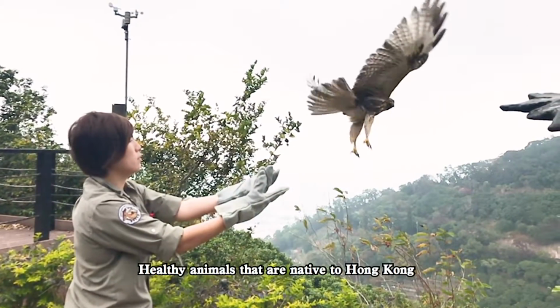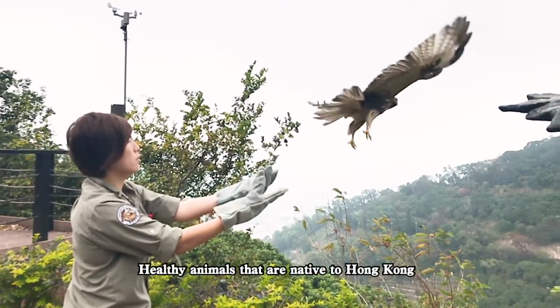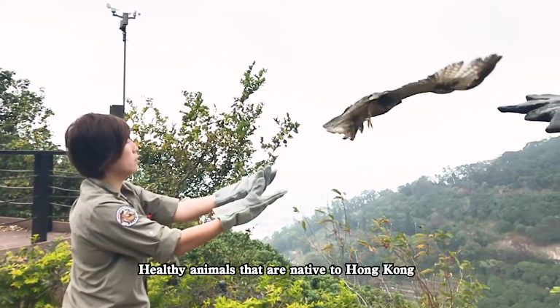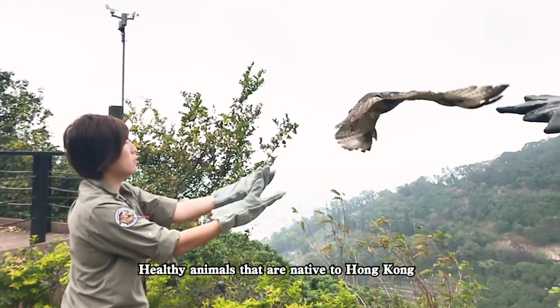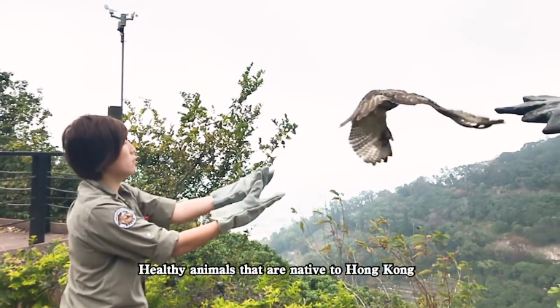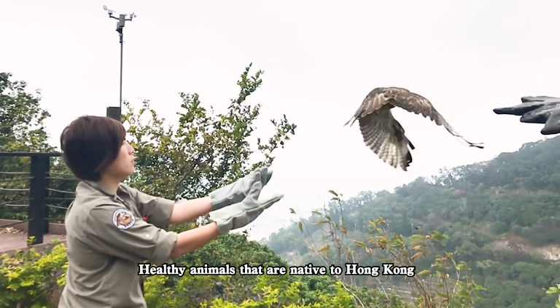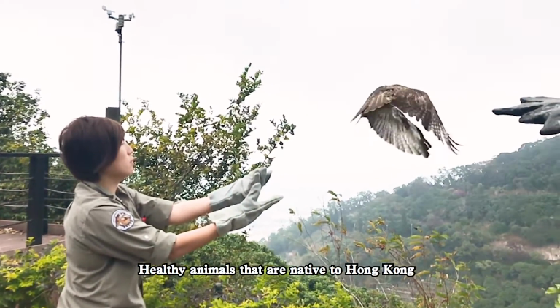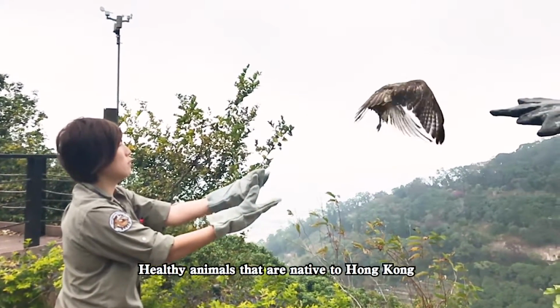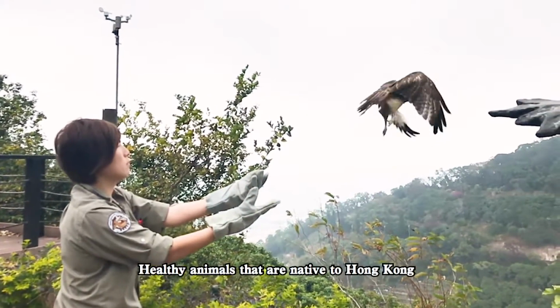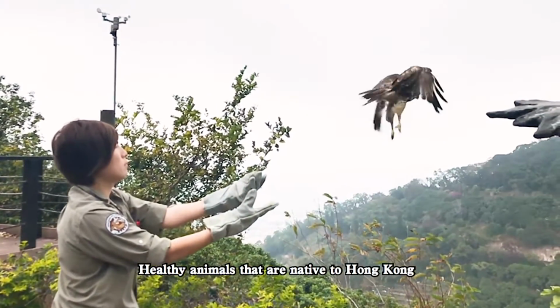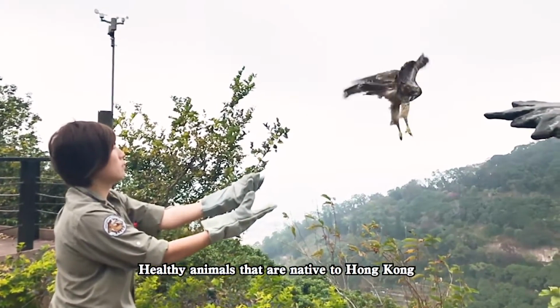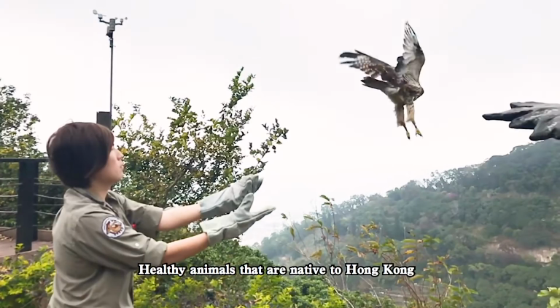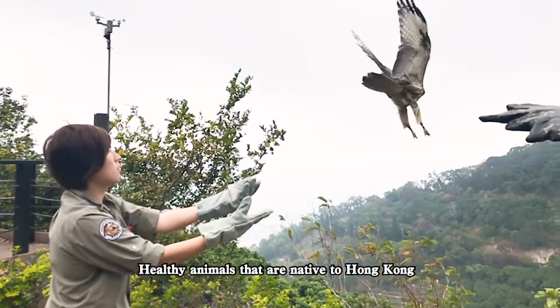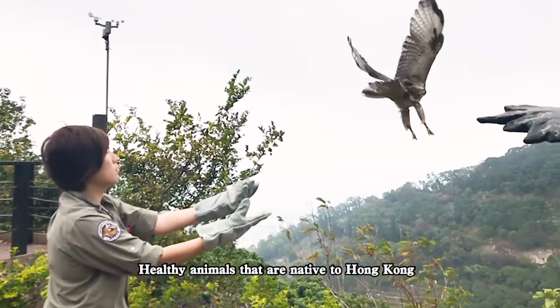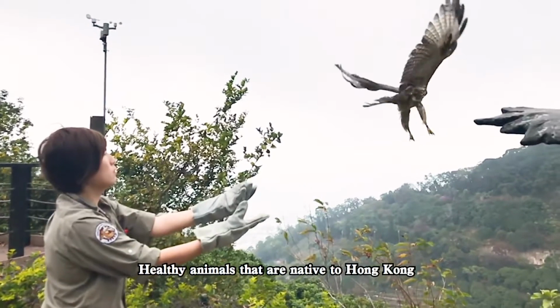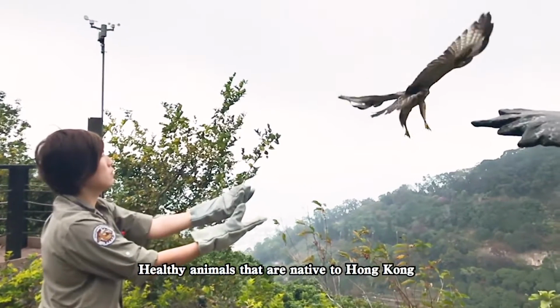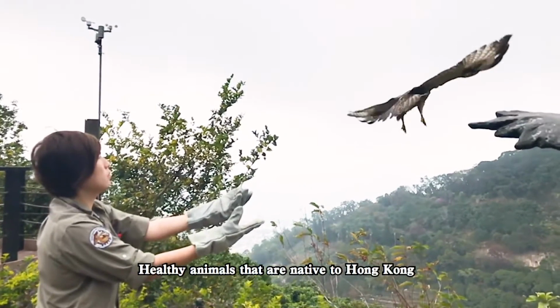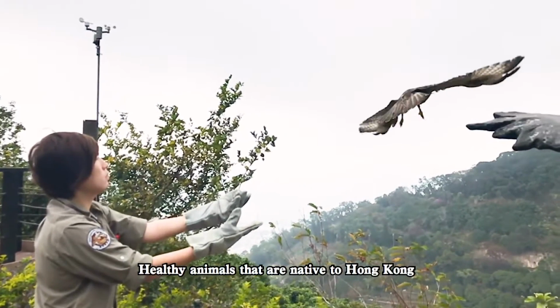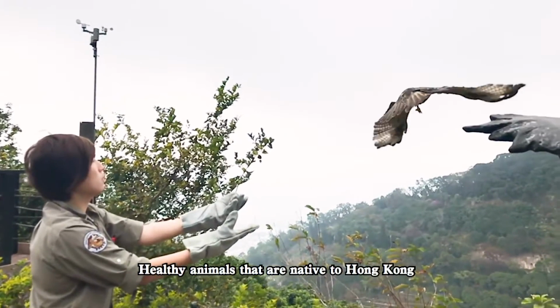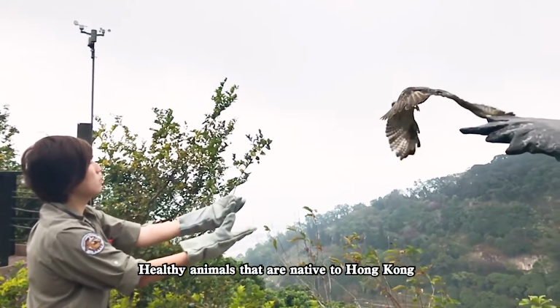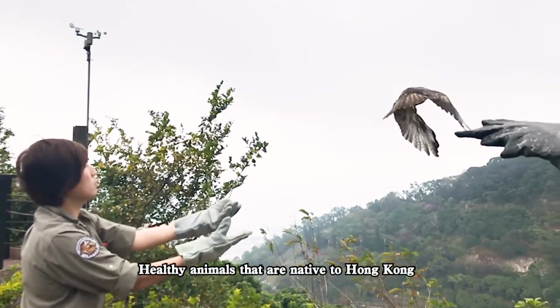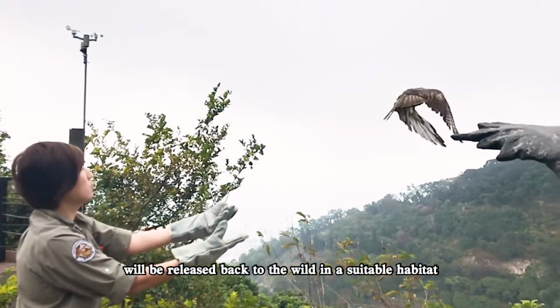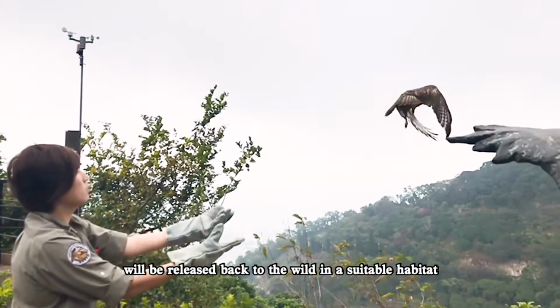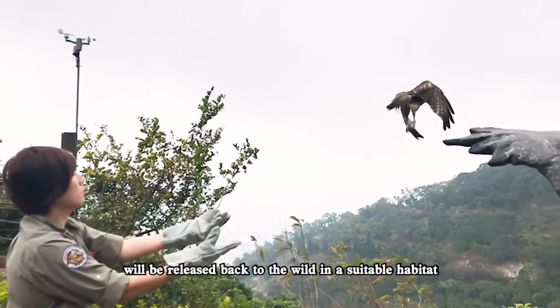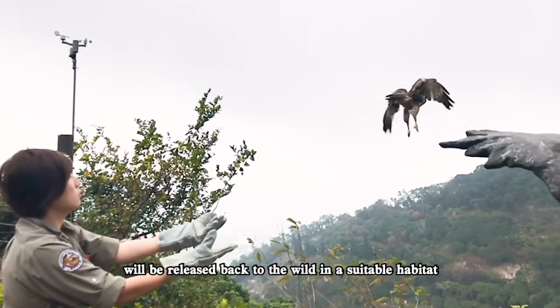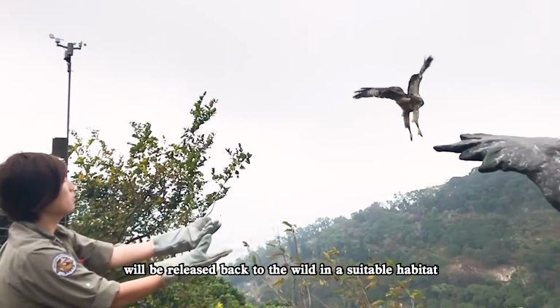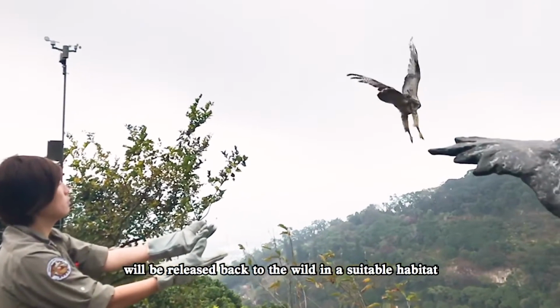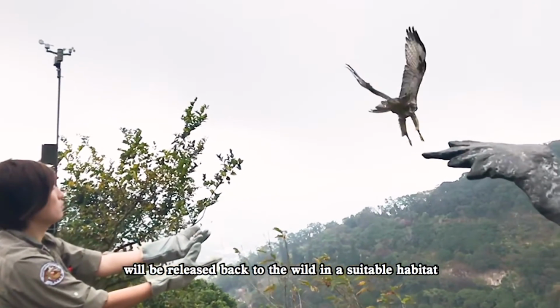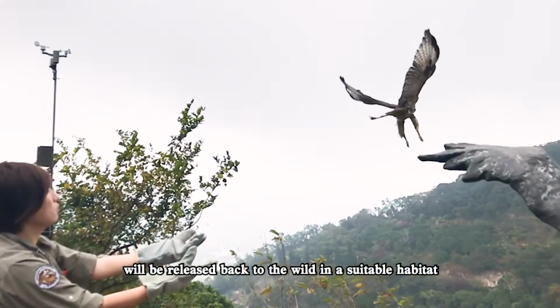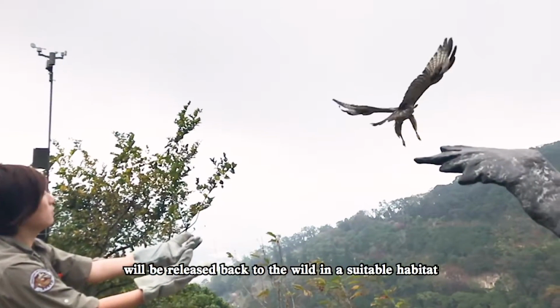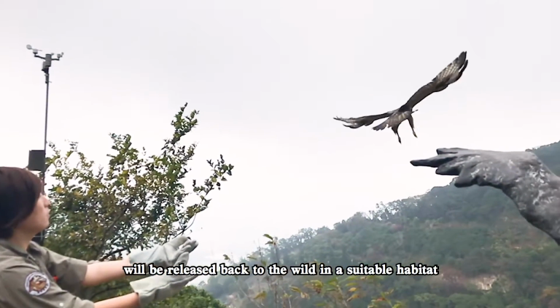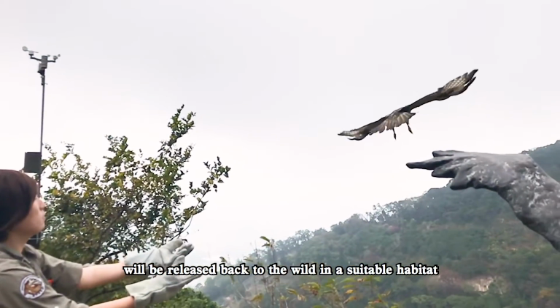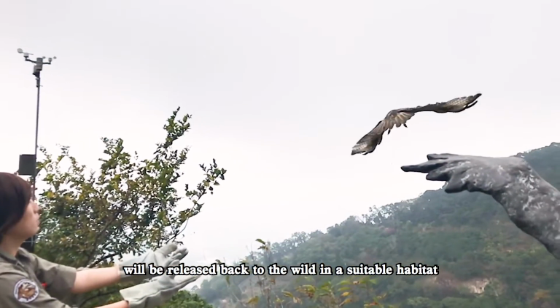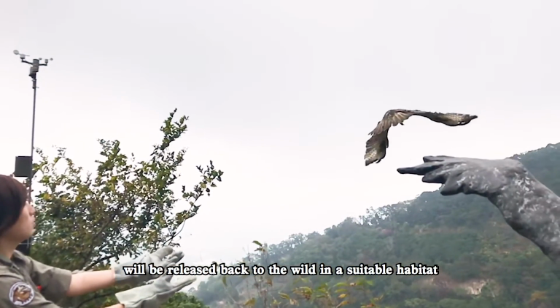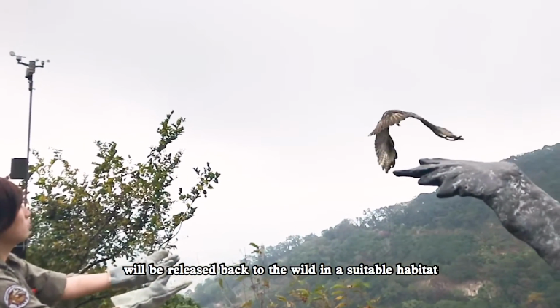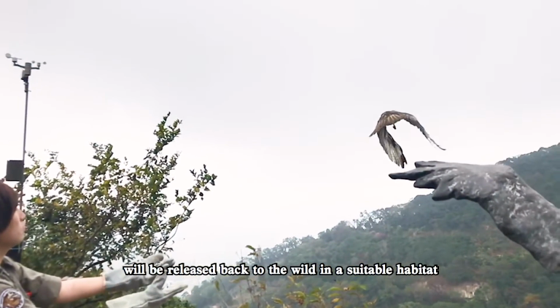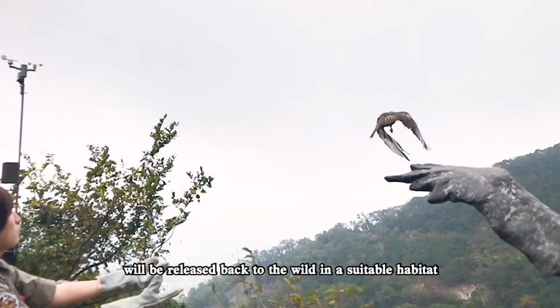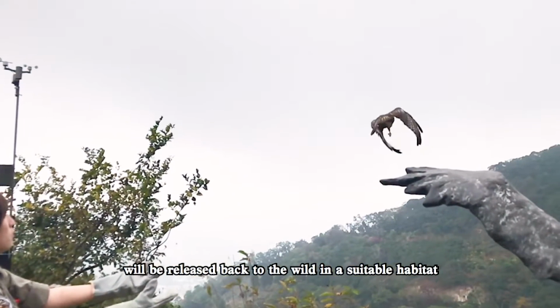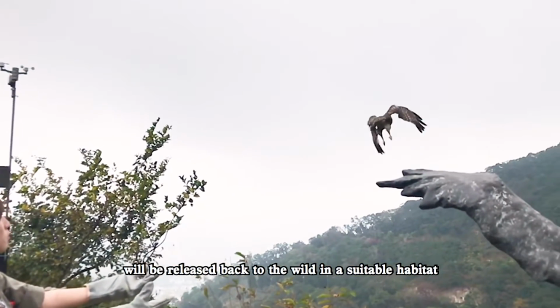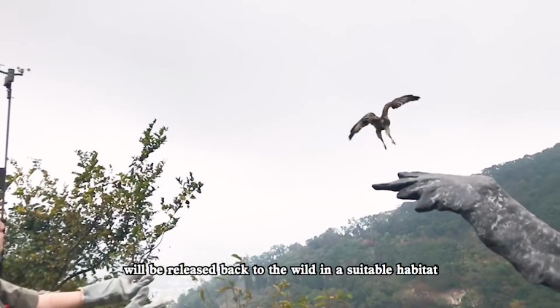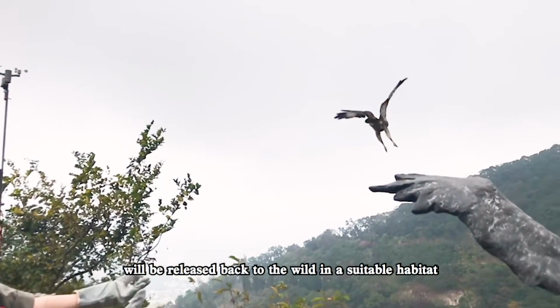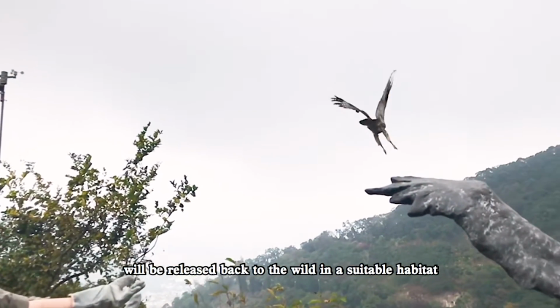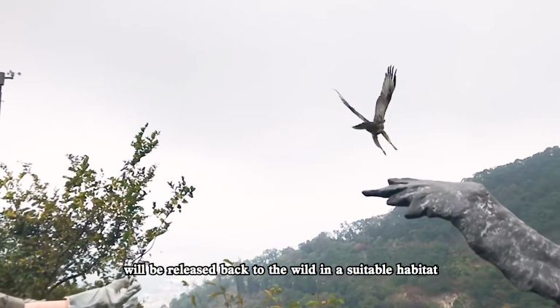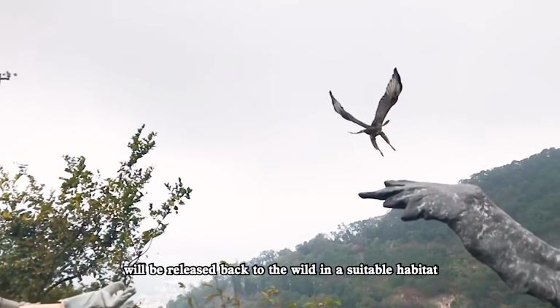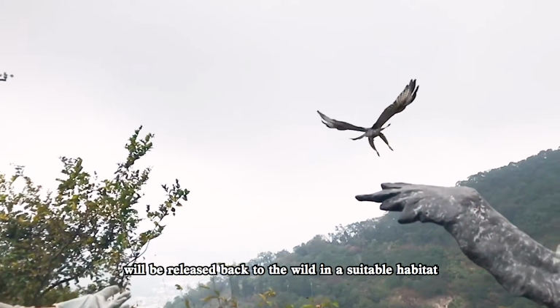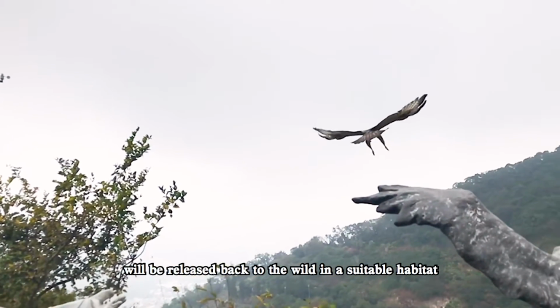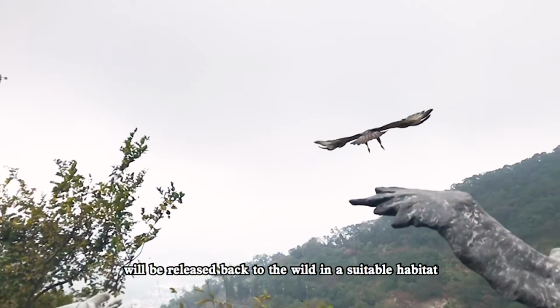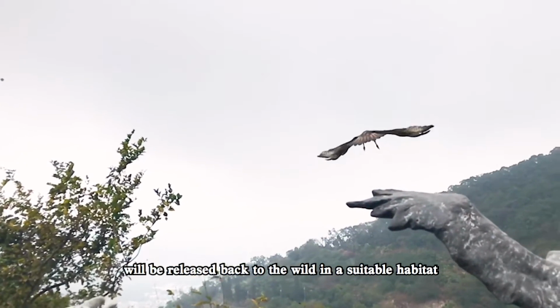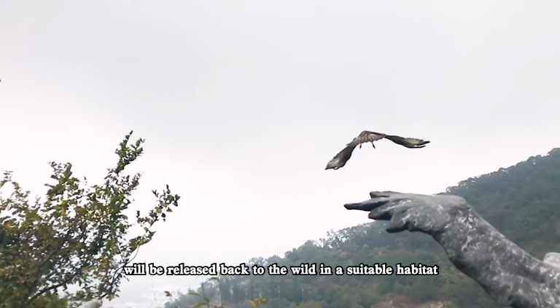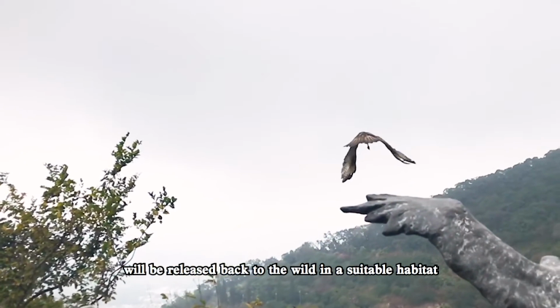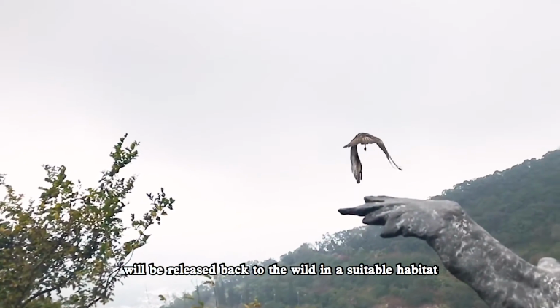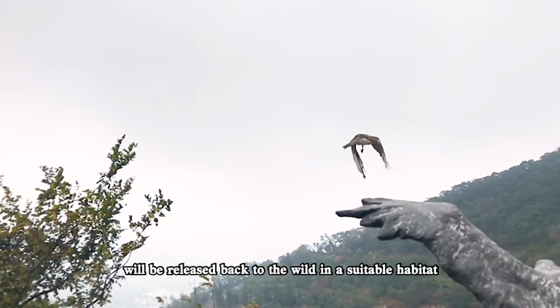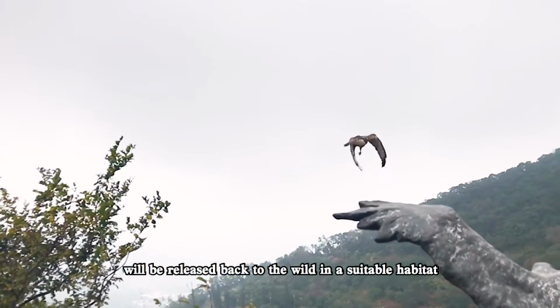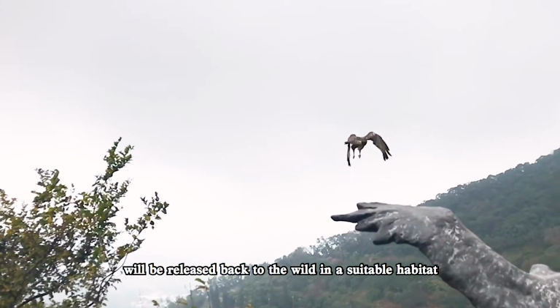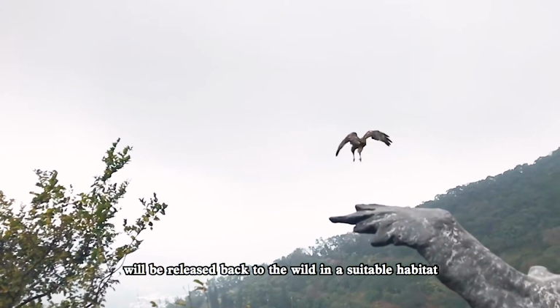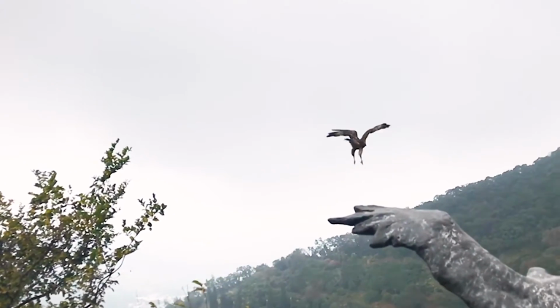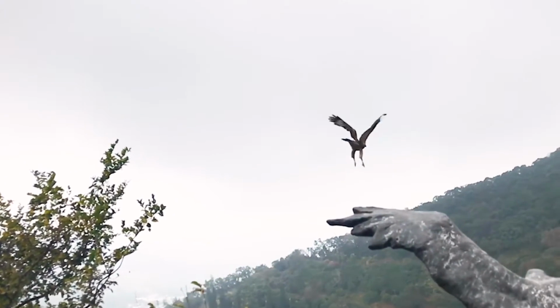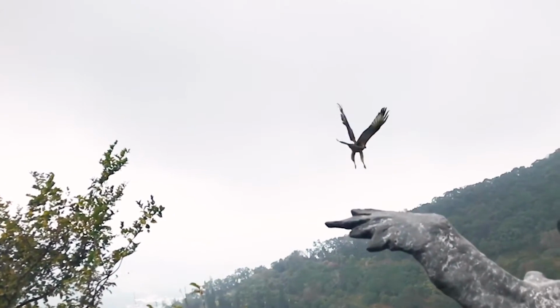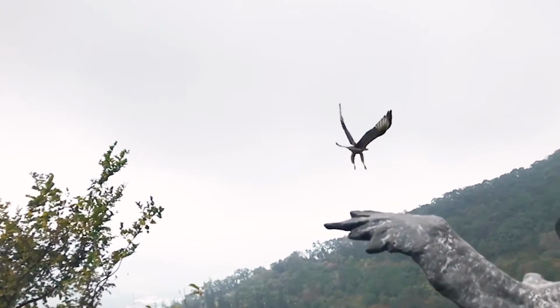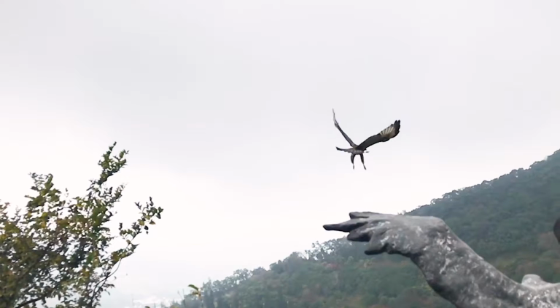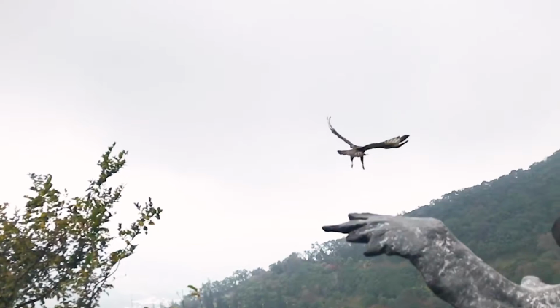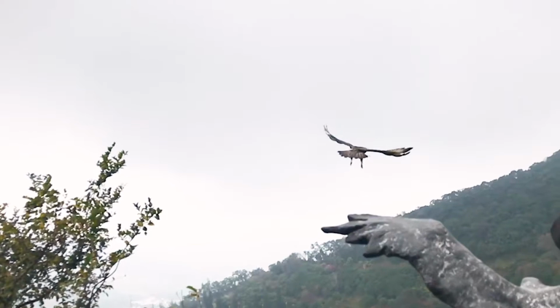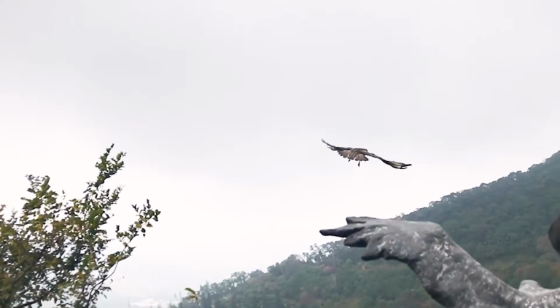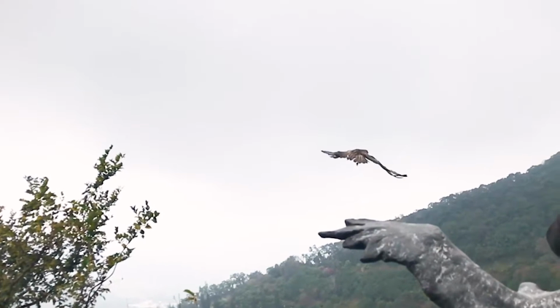Healthy animals that are native to Hong Kong will be released back to the wild in a suitable habitat.